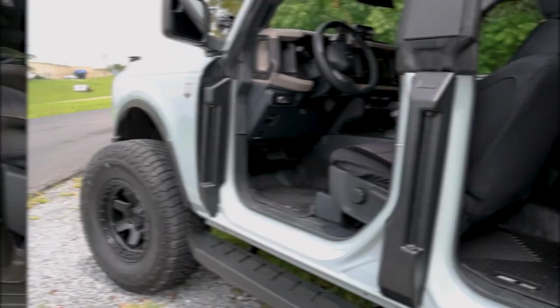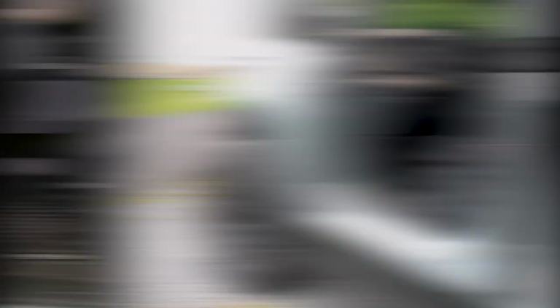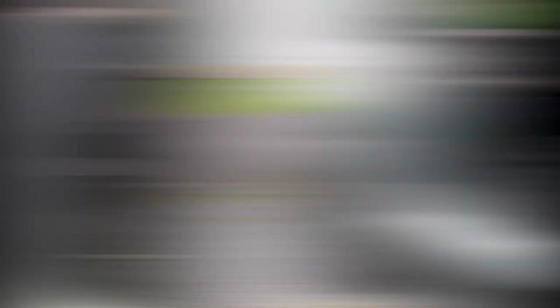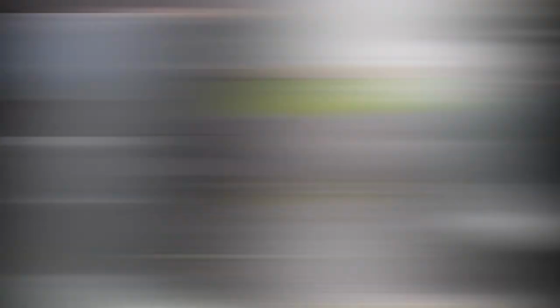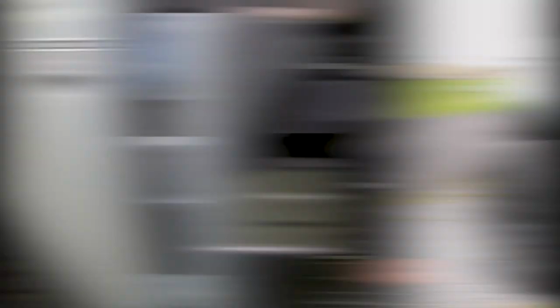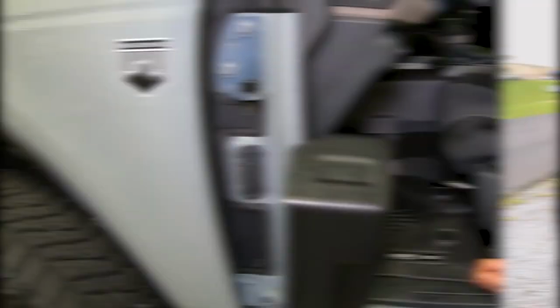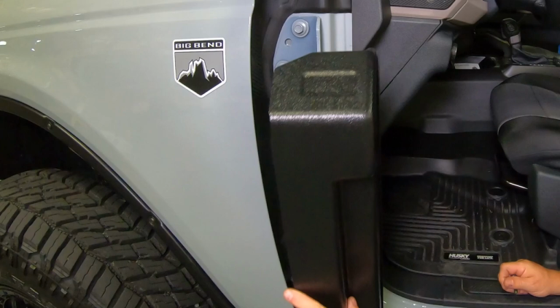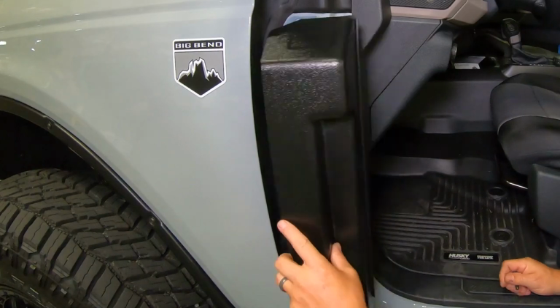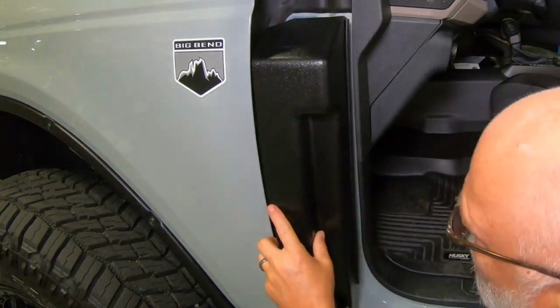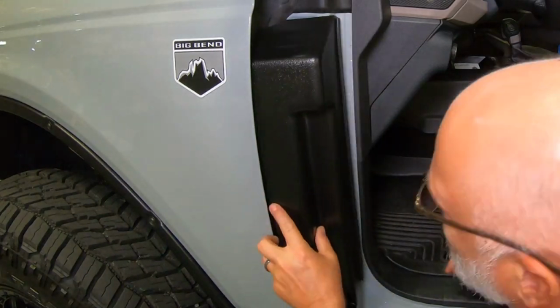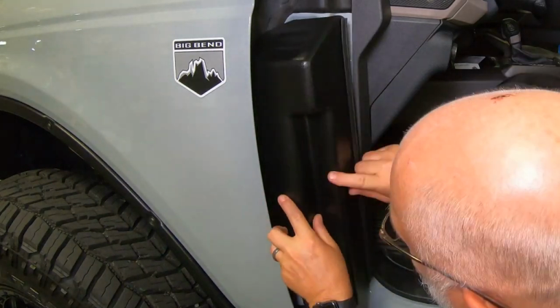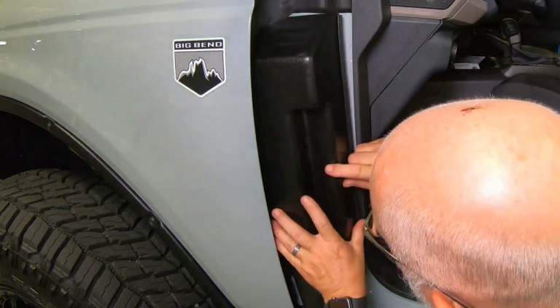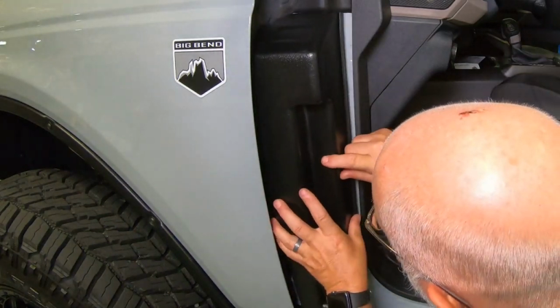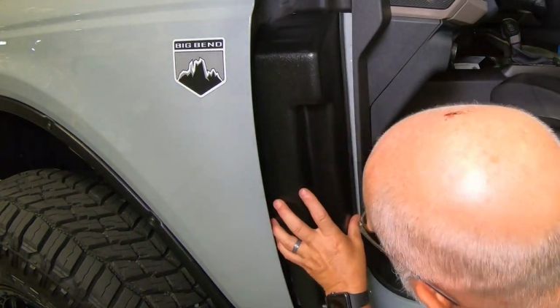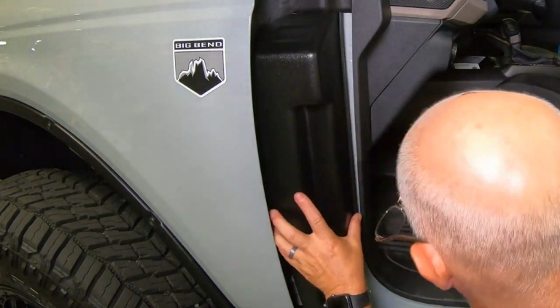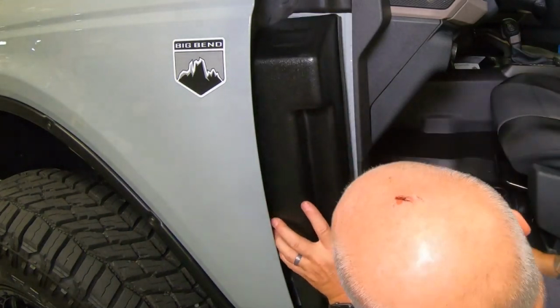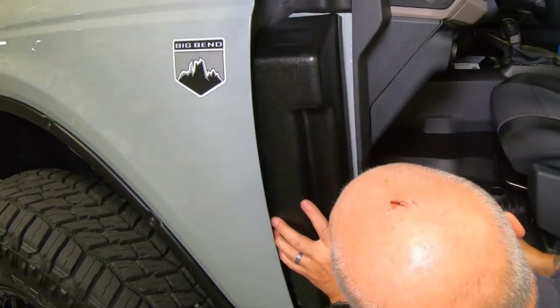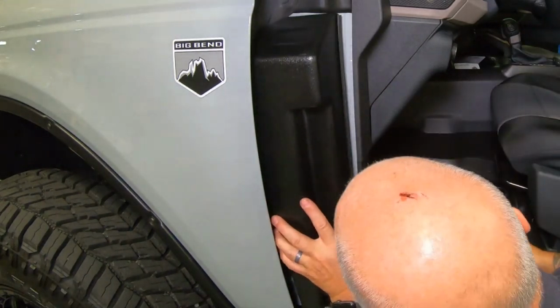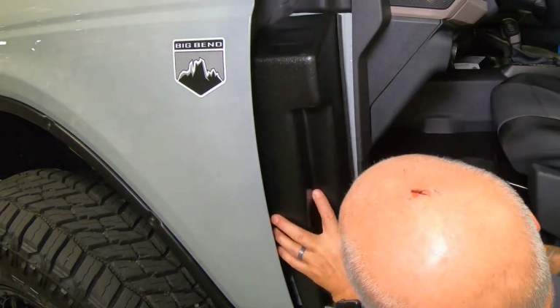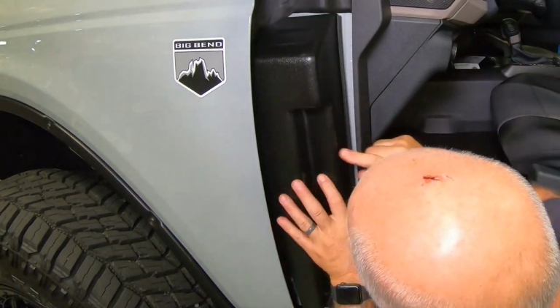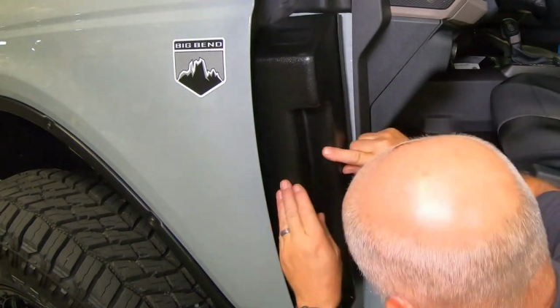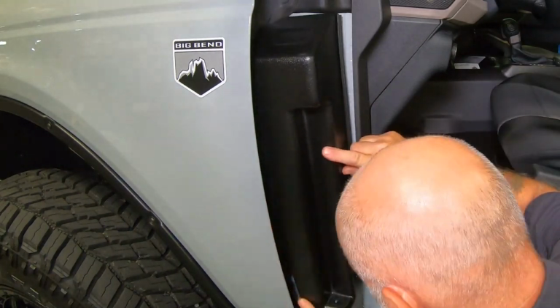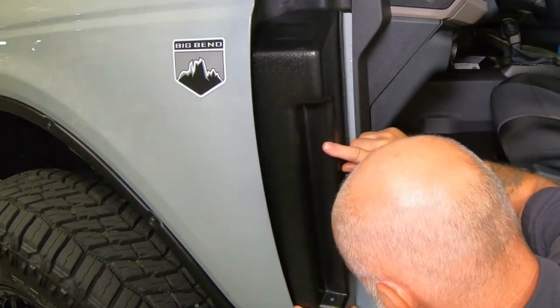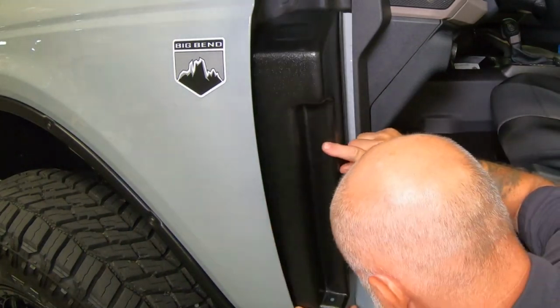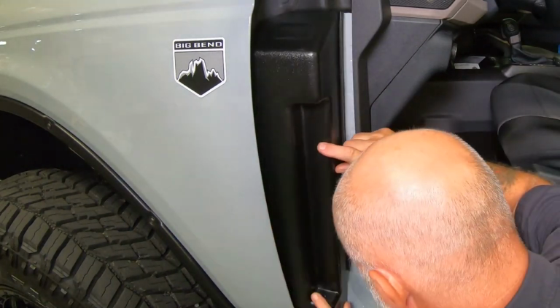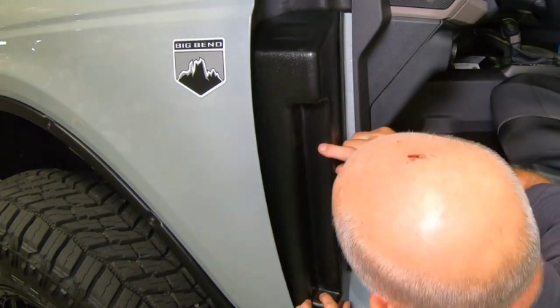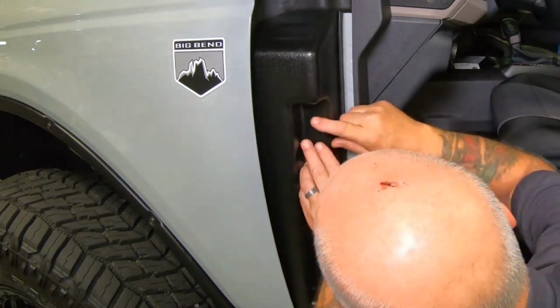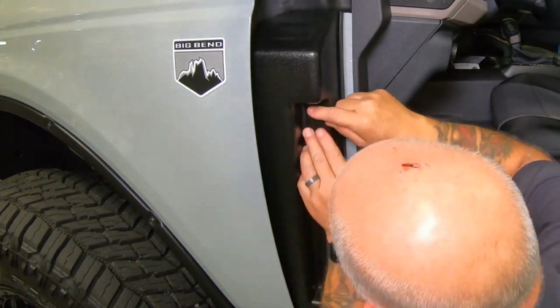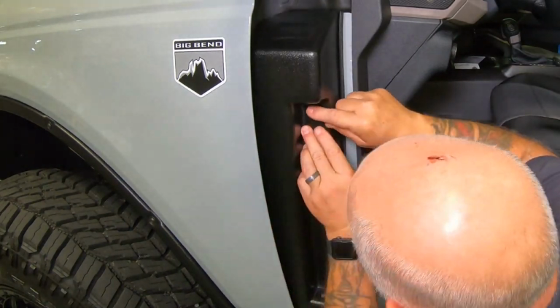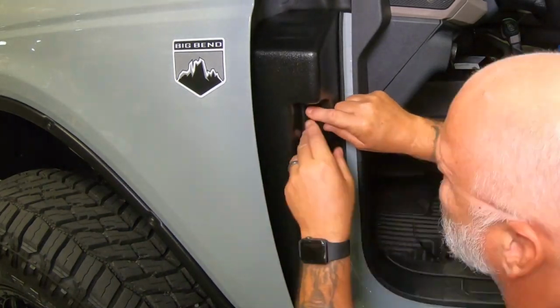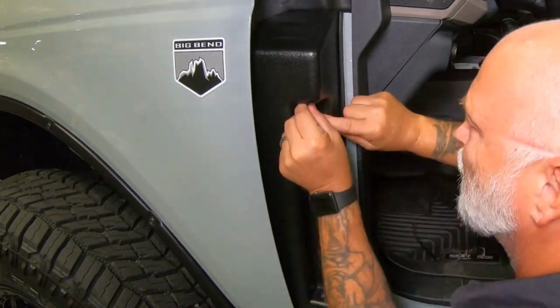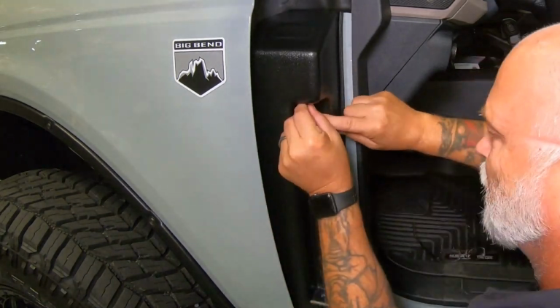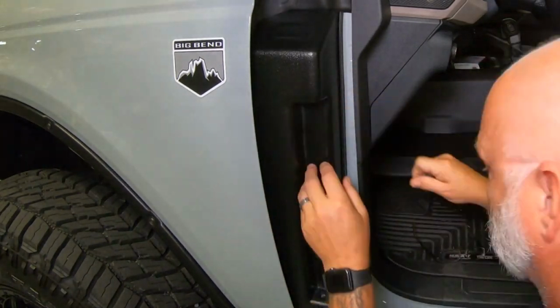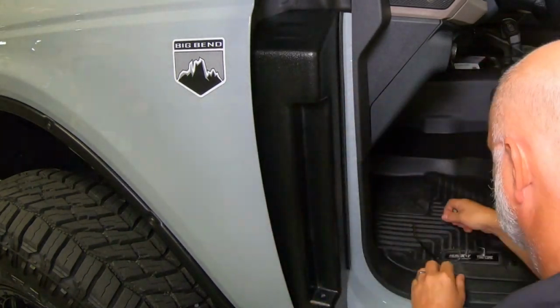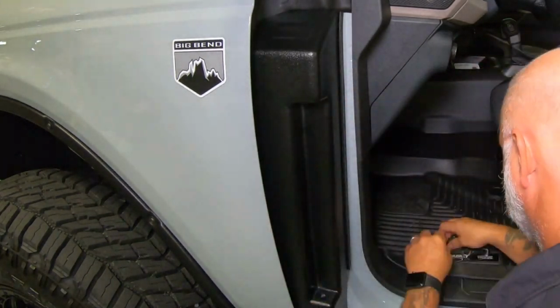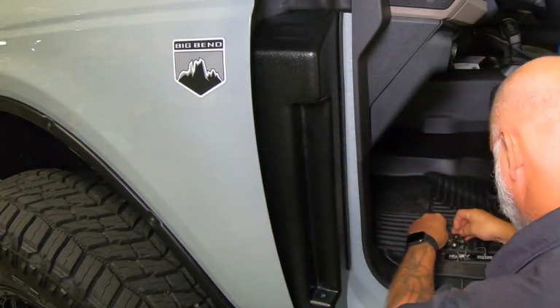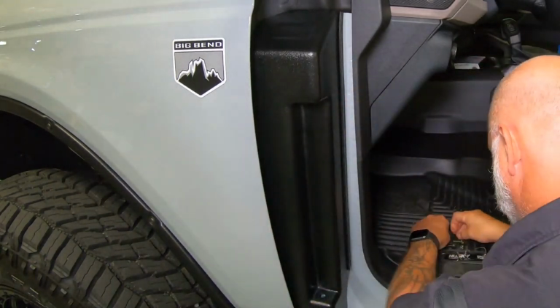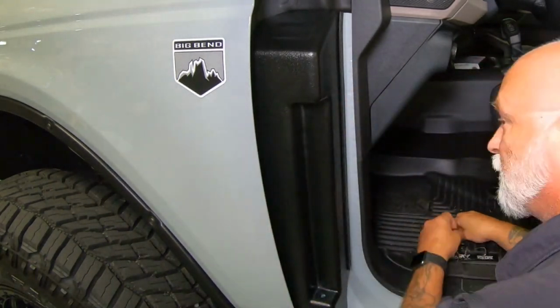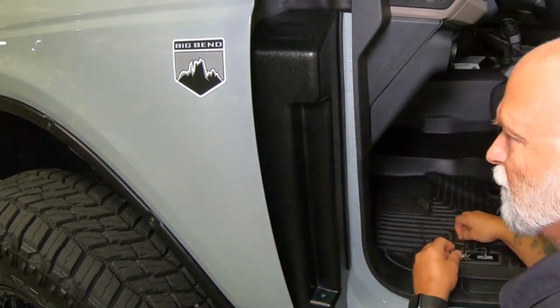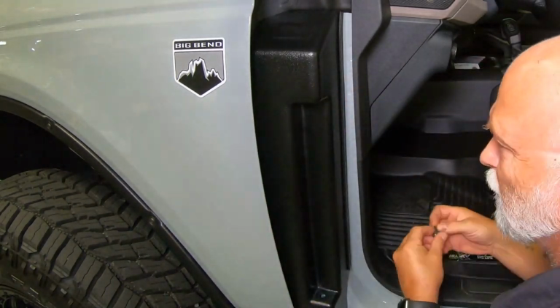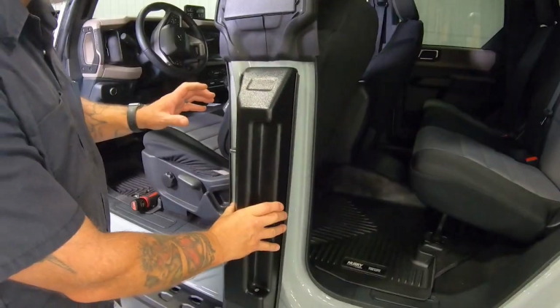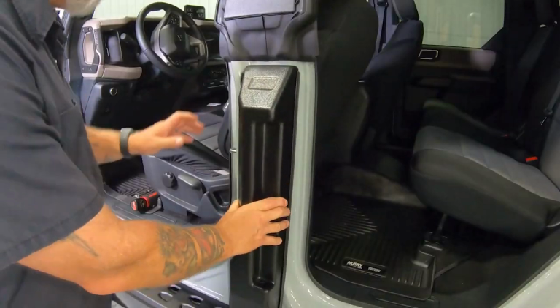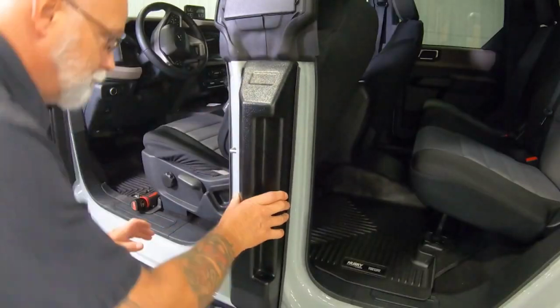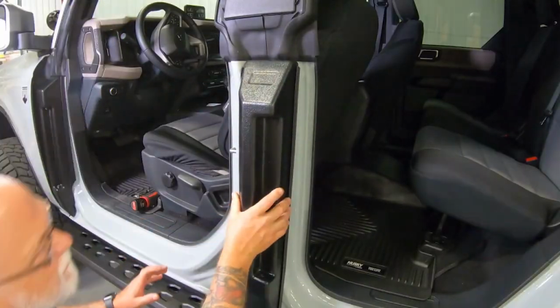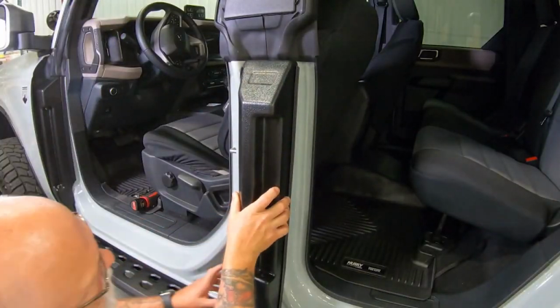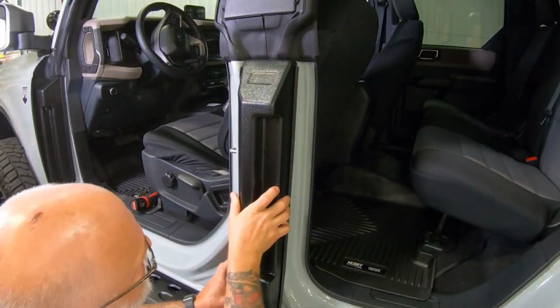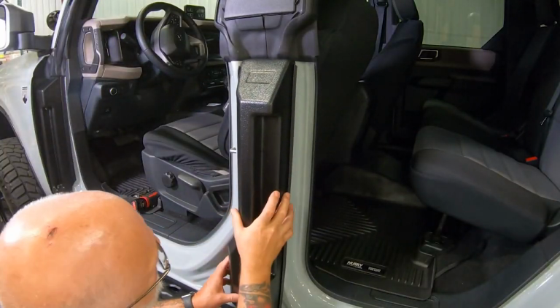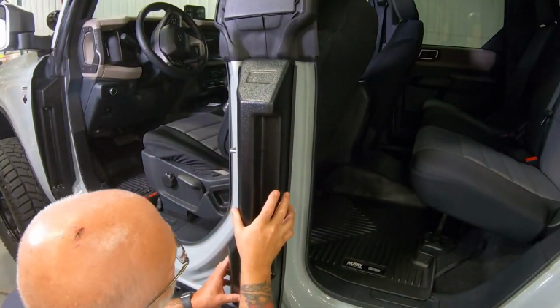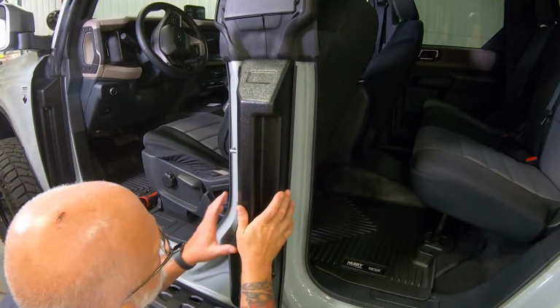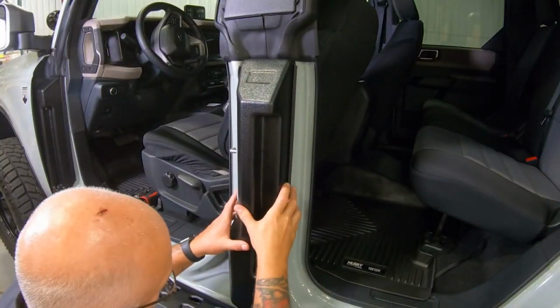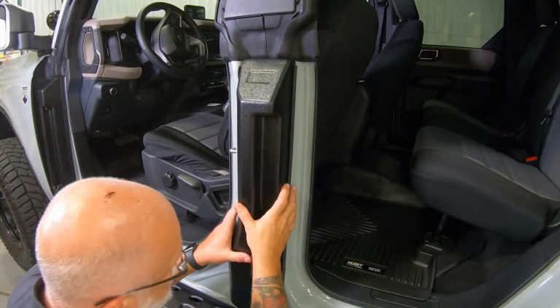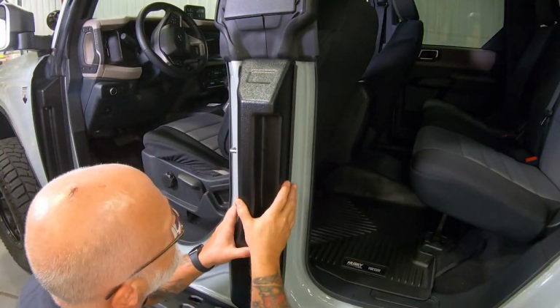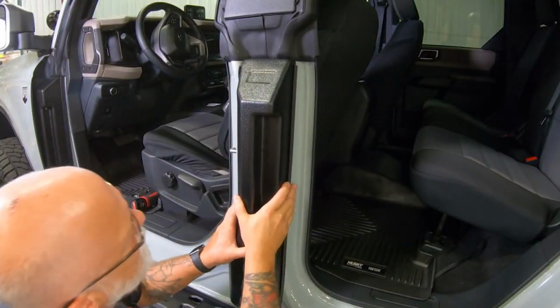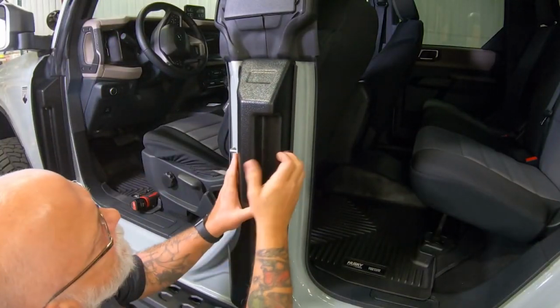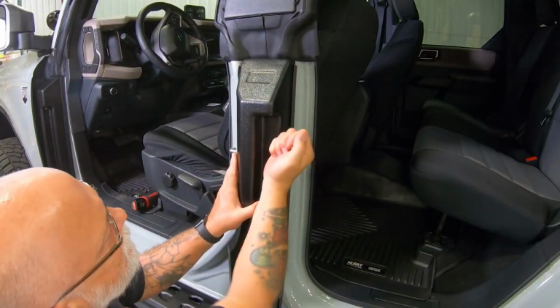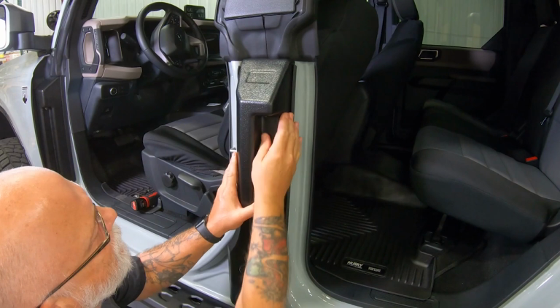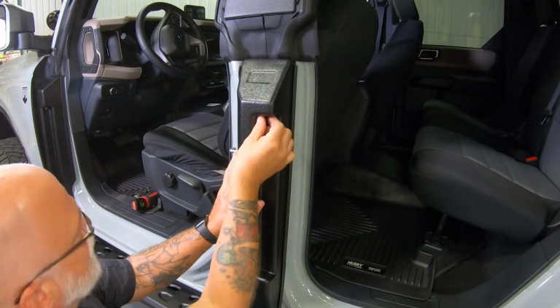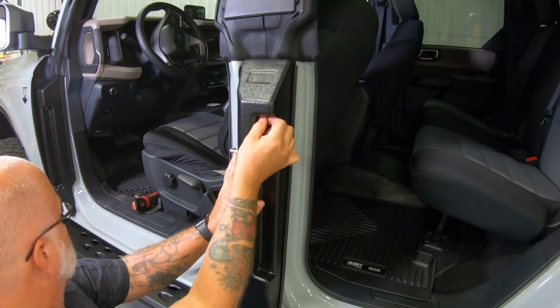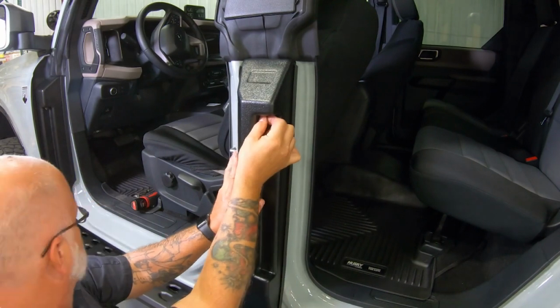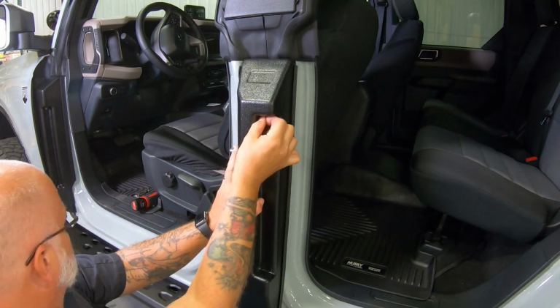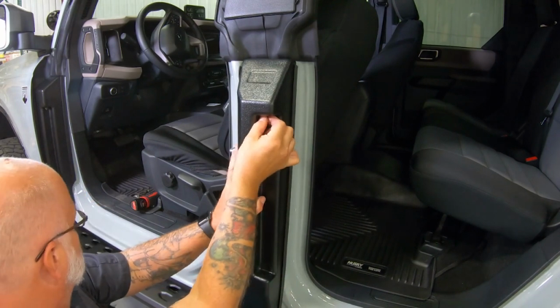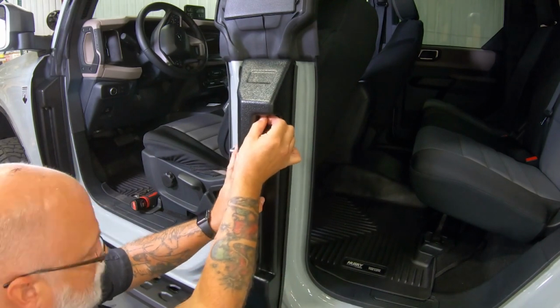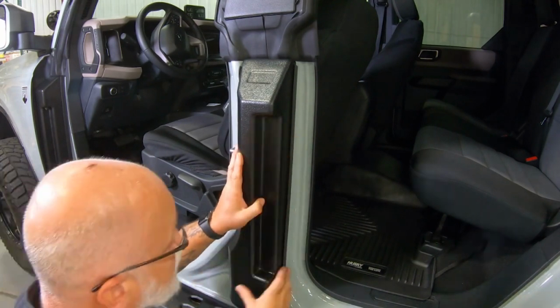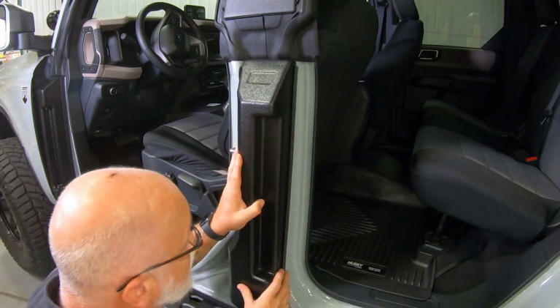Installation is simple. Once the doors have been removed, the cover simply fits right over the hinges and are secured with the included hardware.